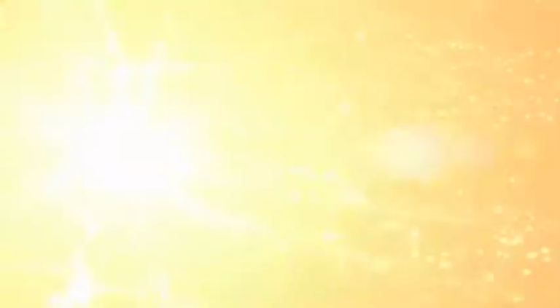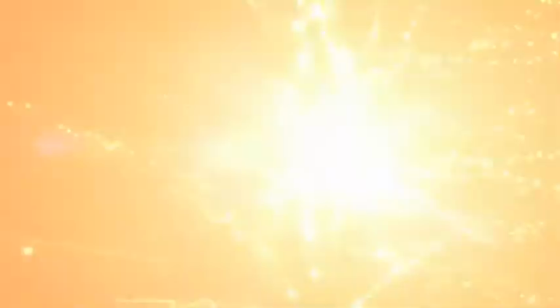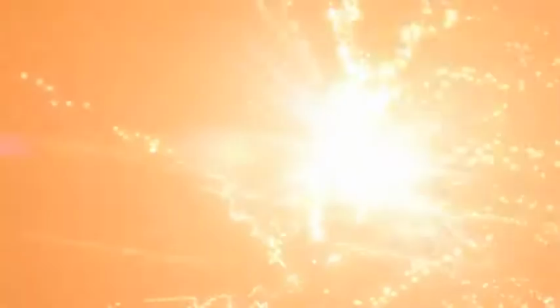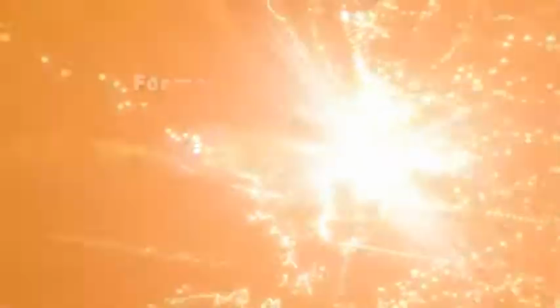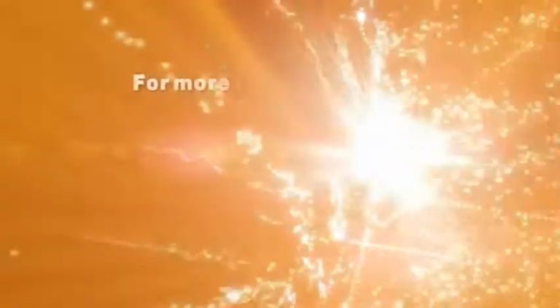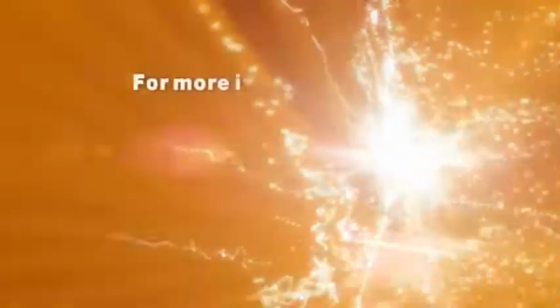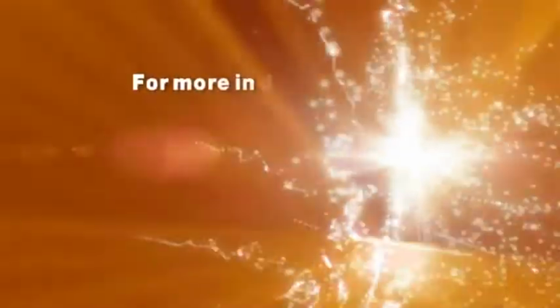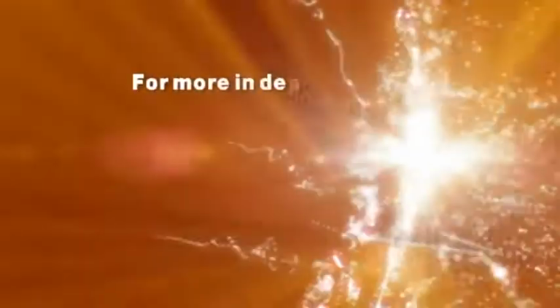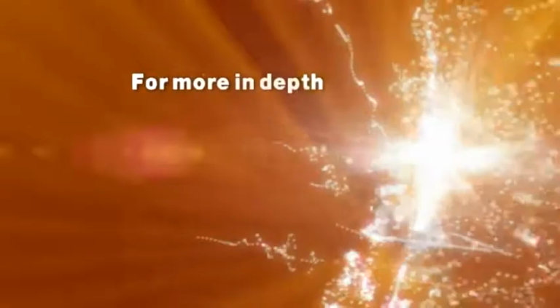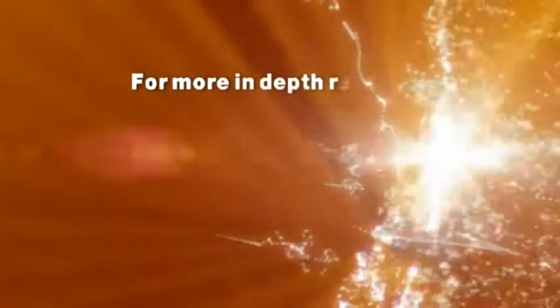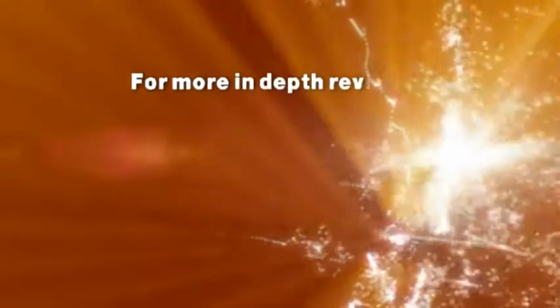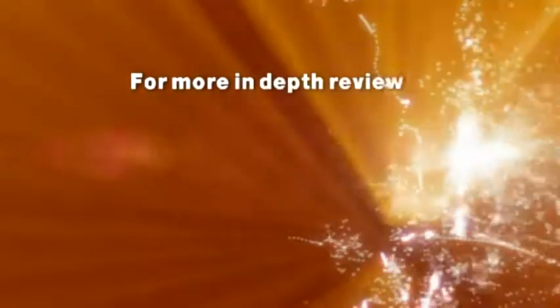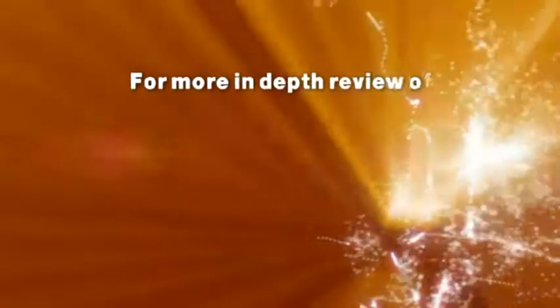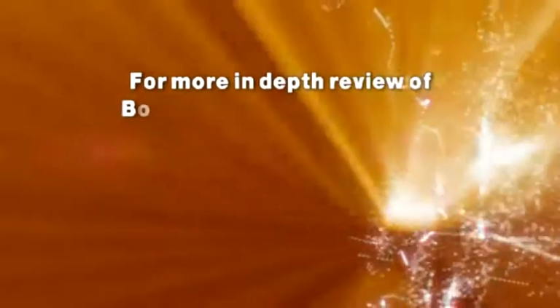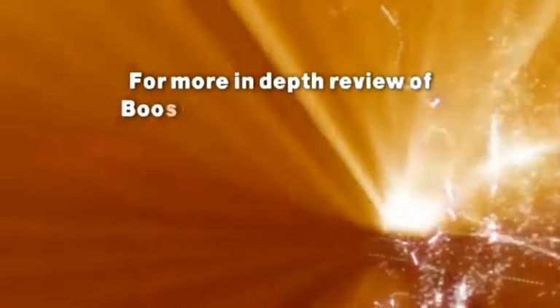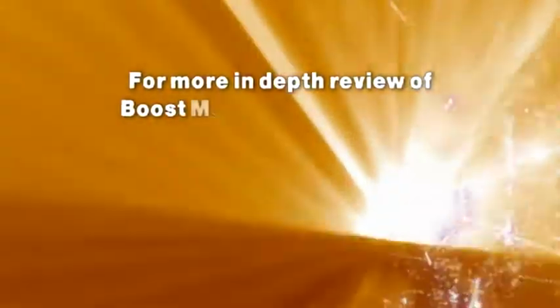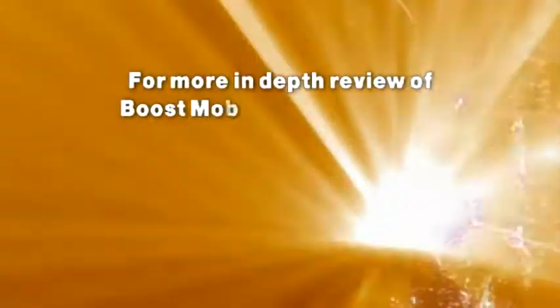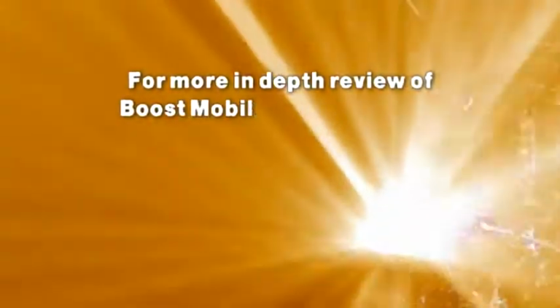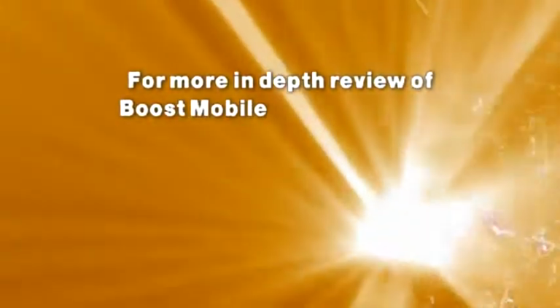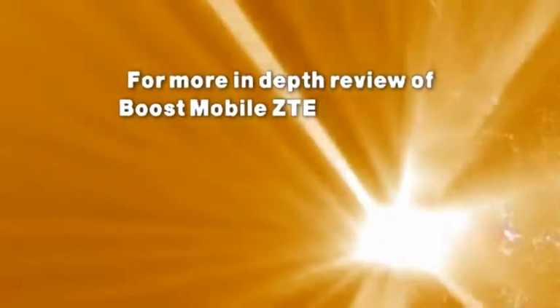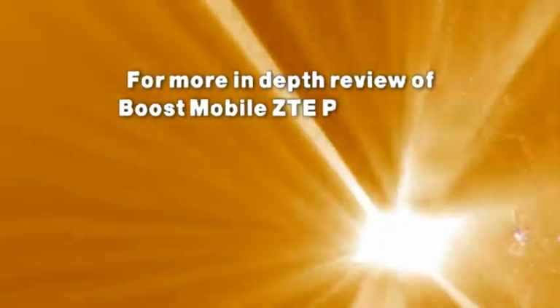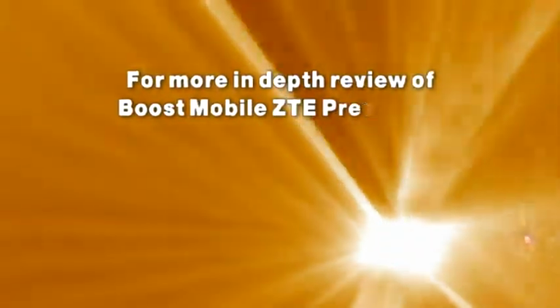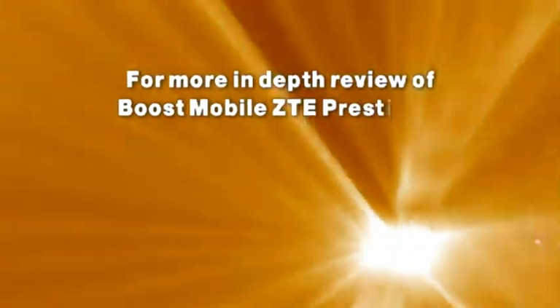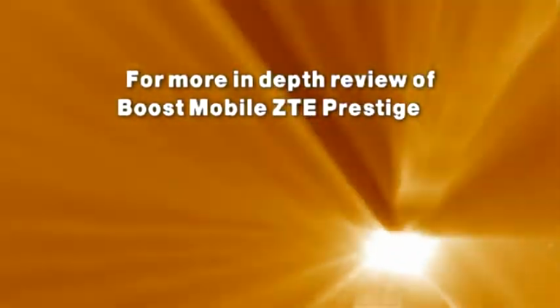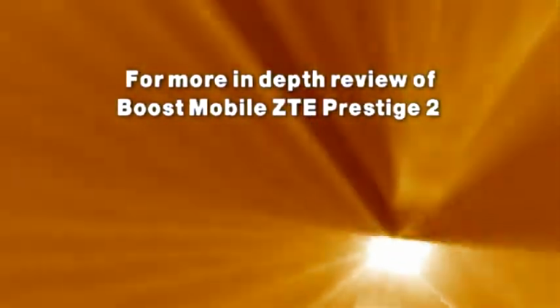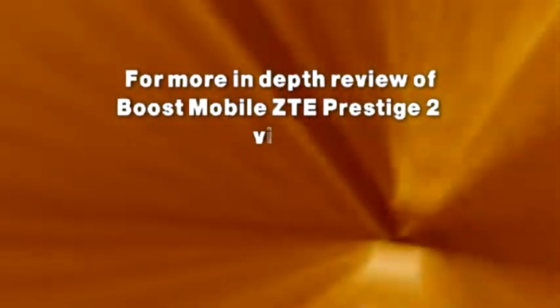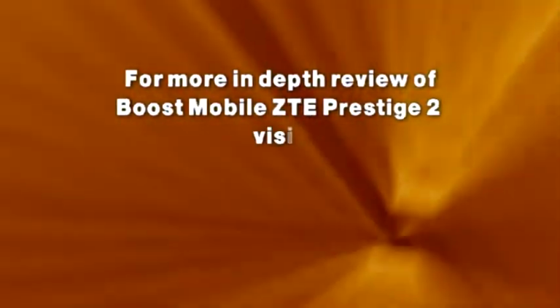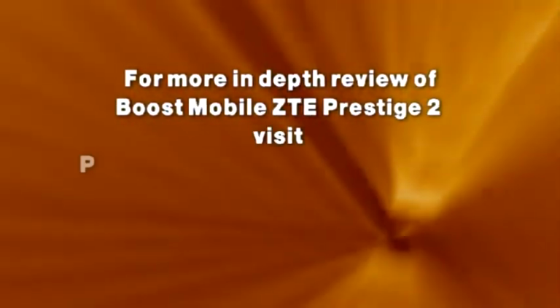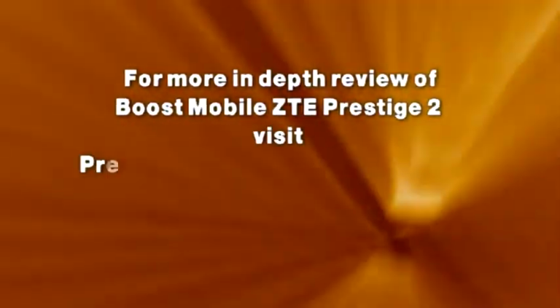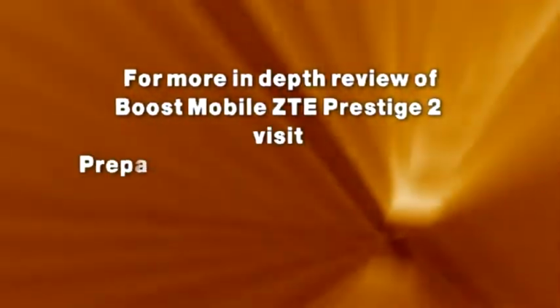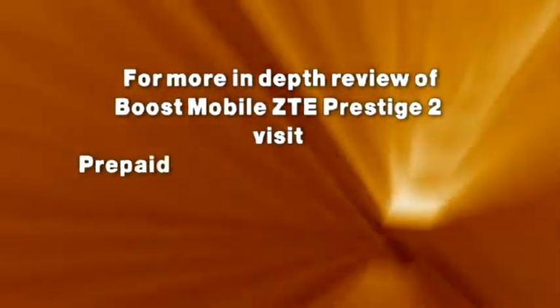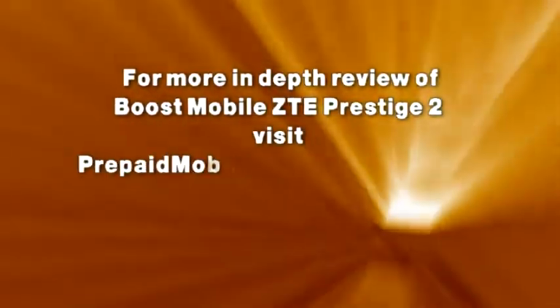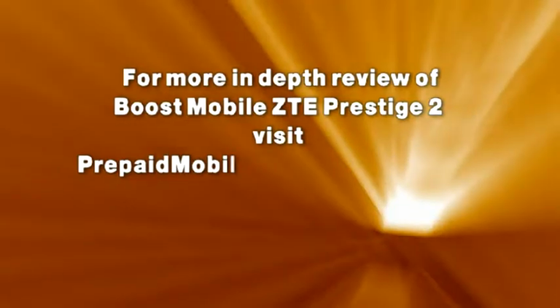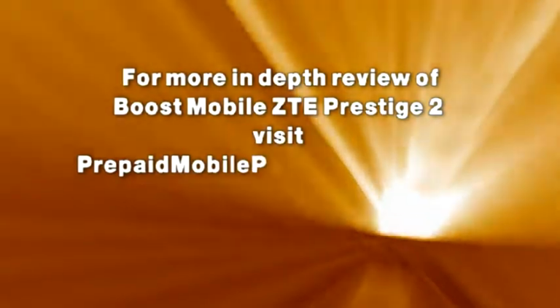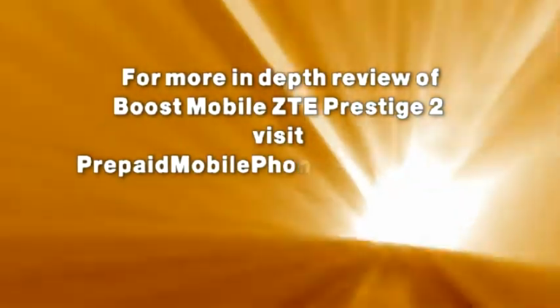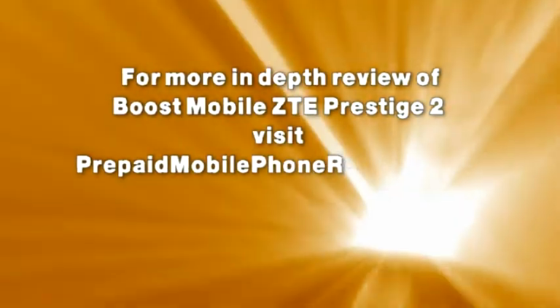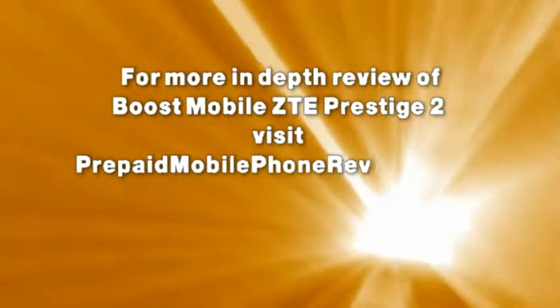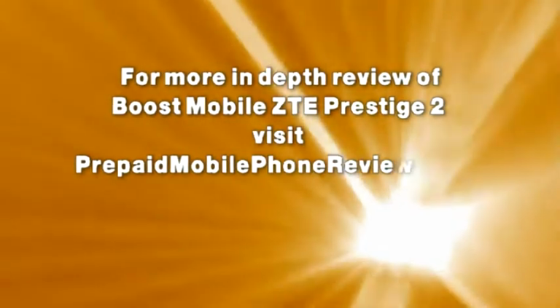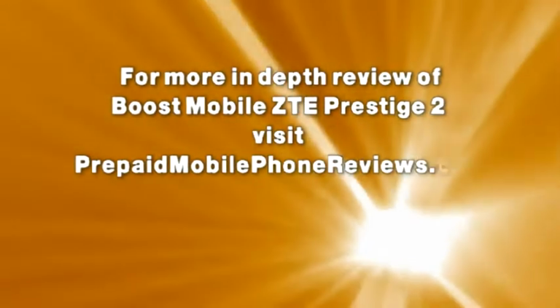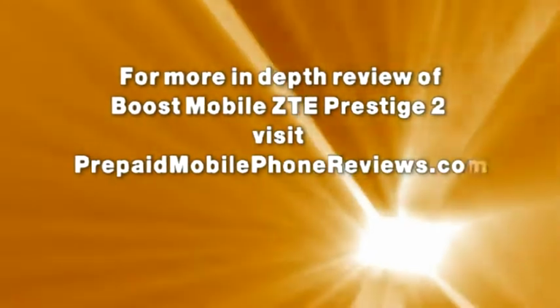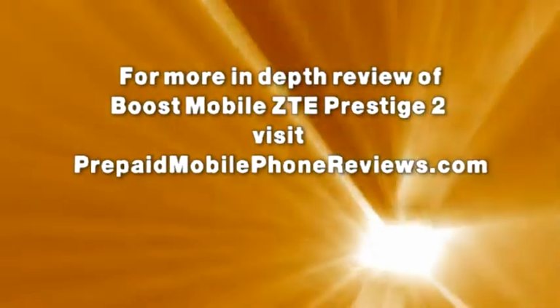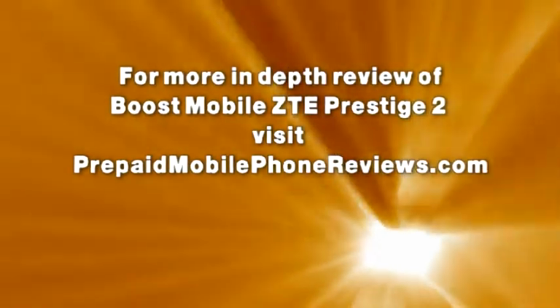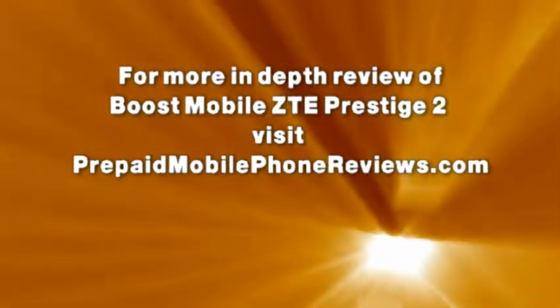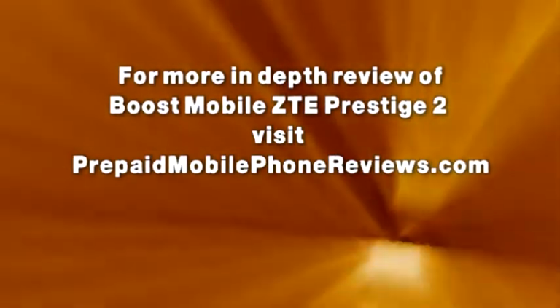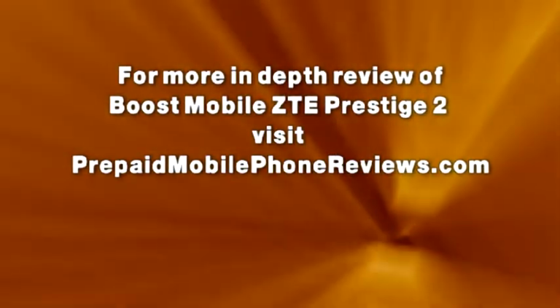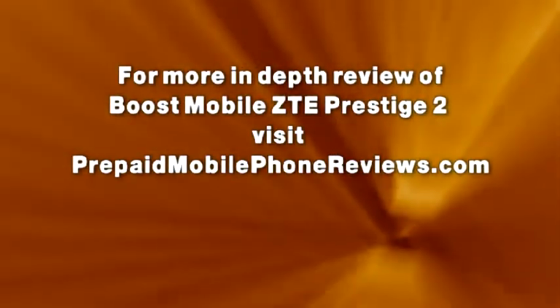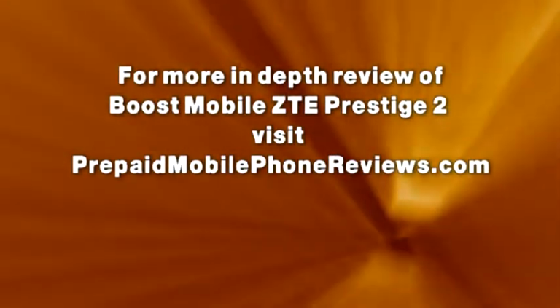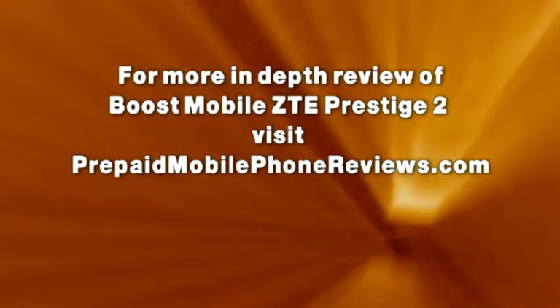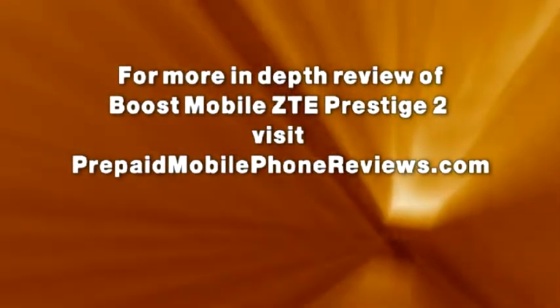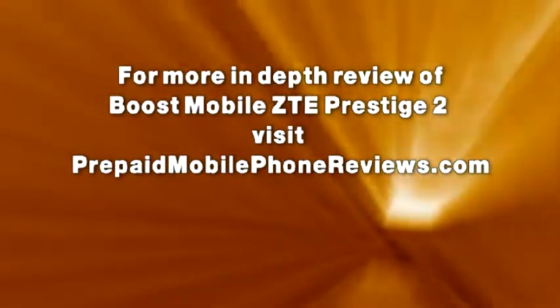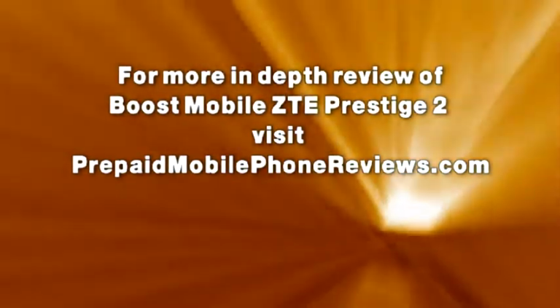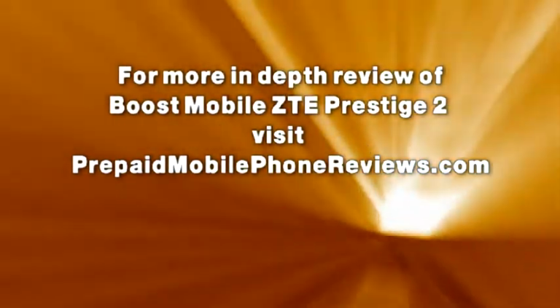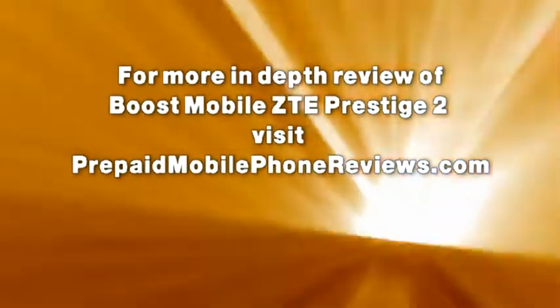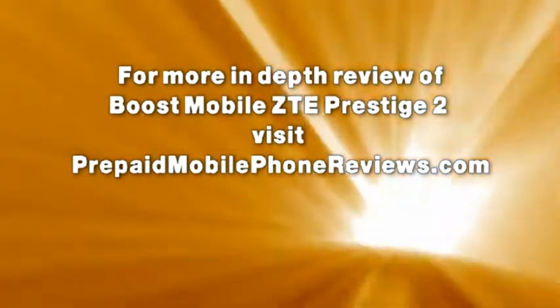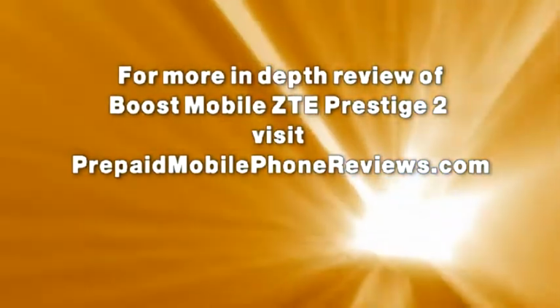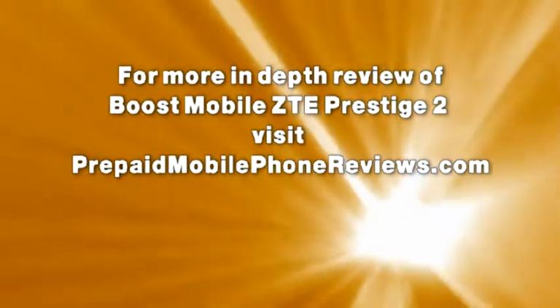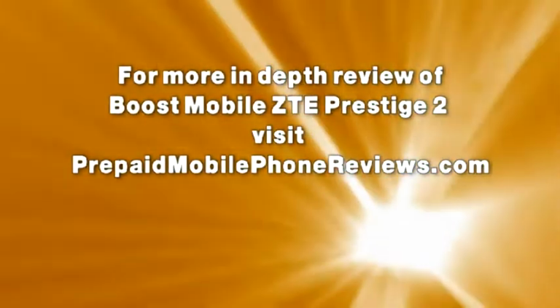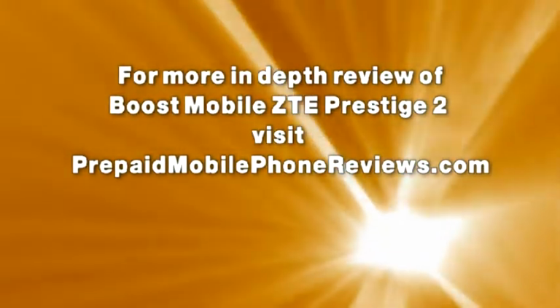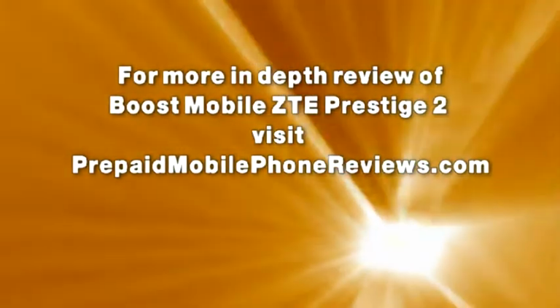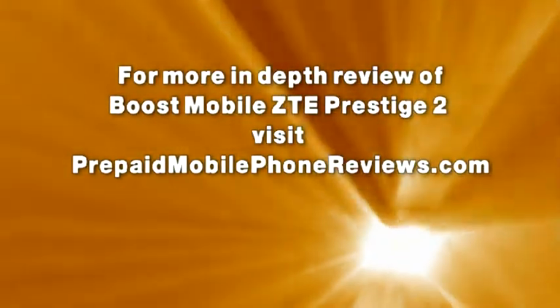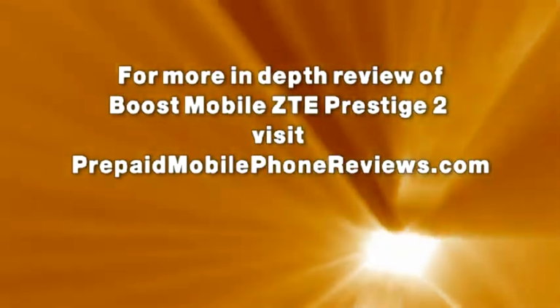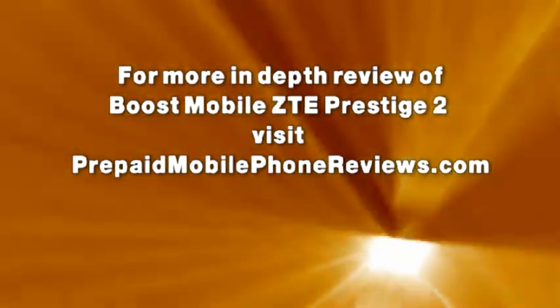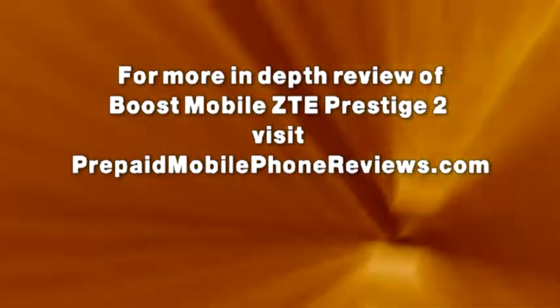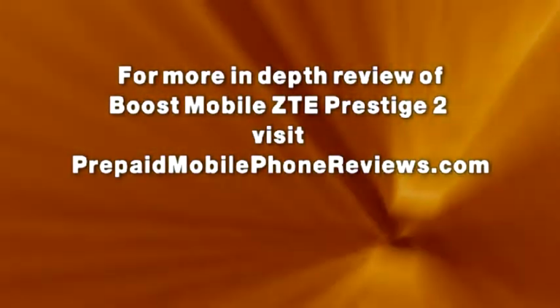For a more in-depth review of the Boost Mobile ZTE Prestige 2, visit prepaidmobilephonereviews.com.